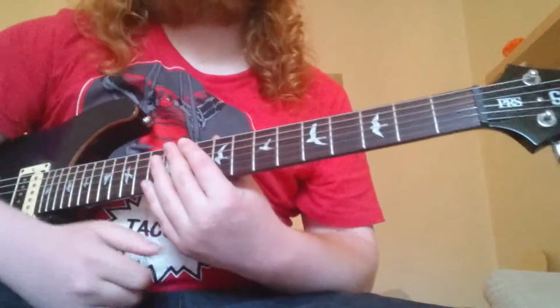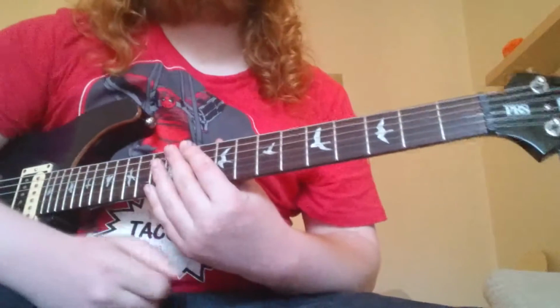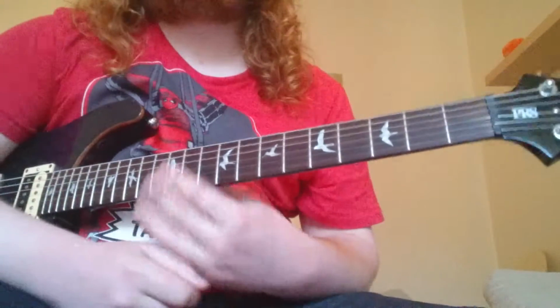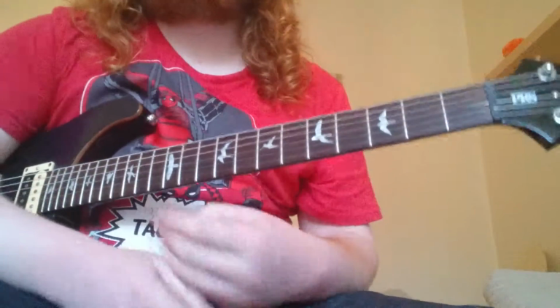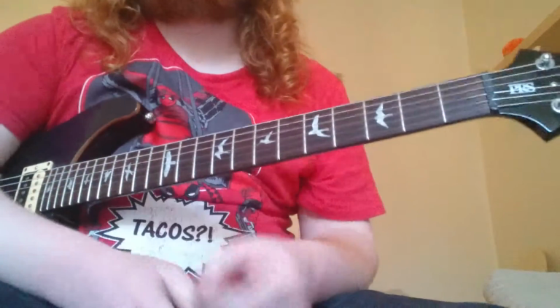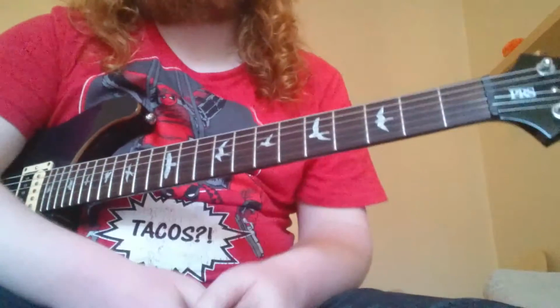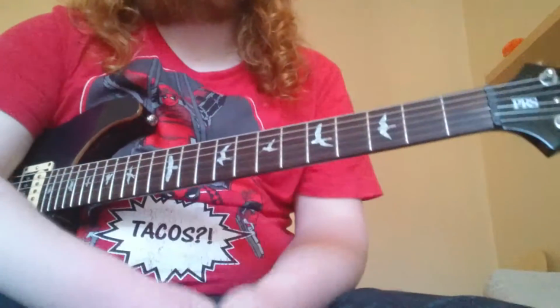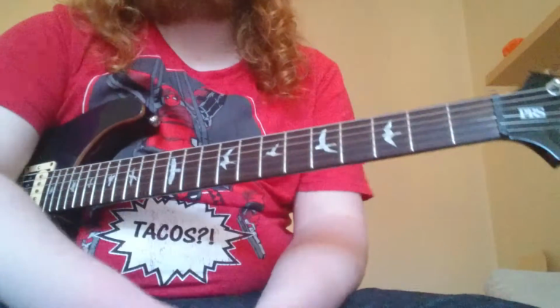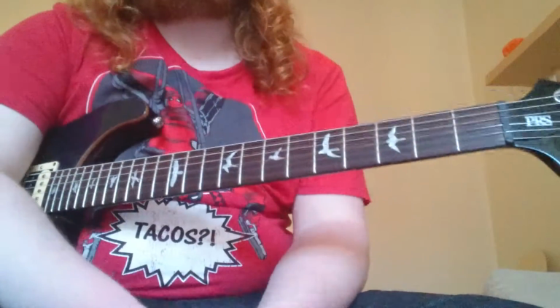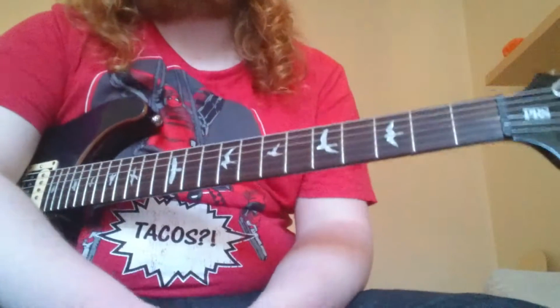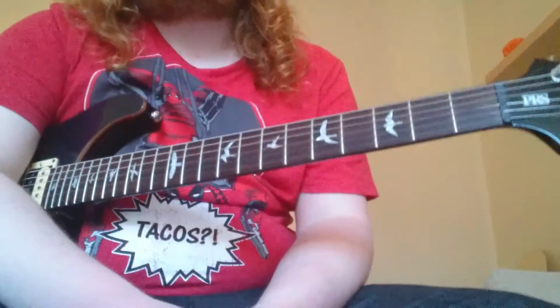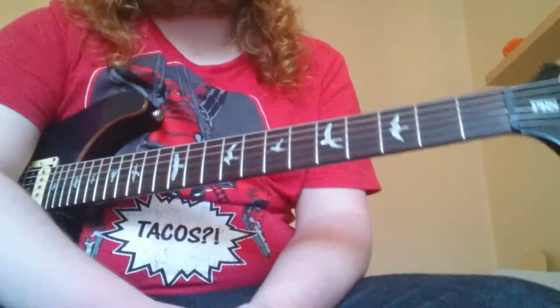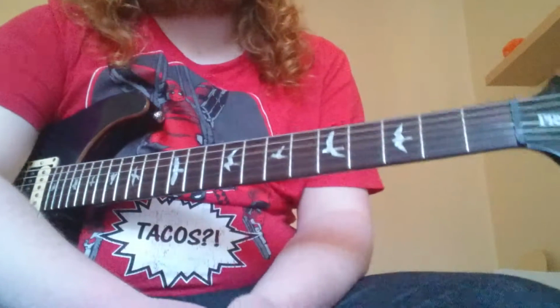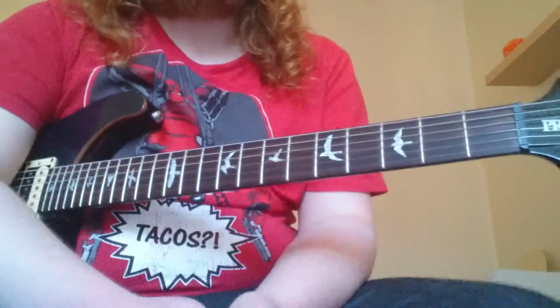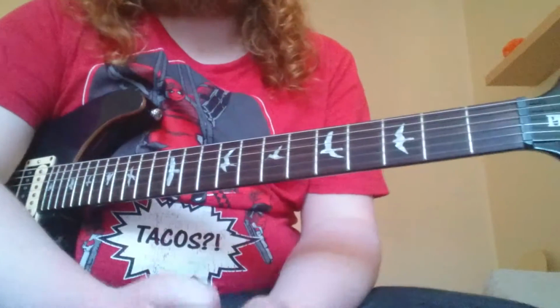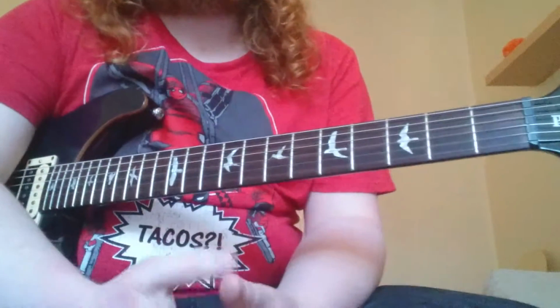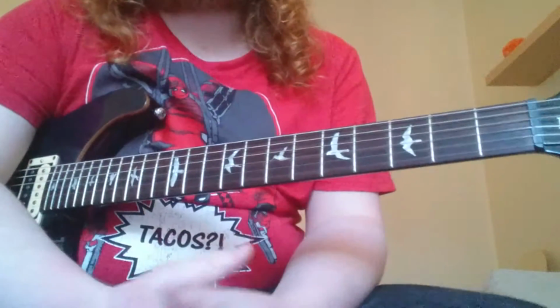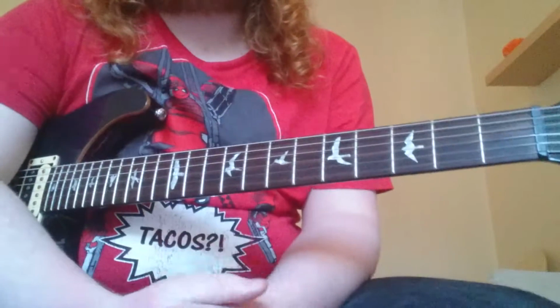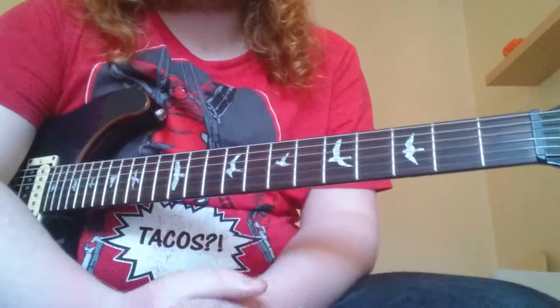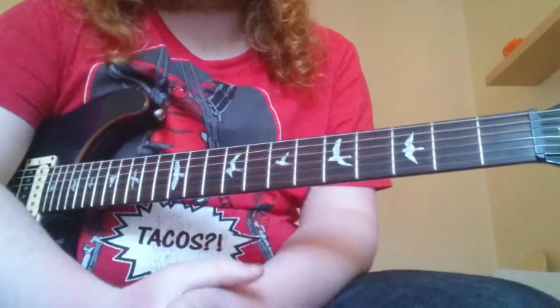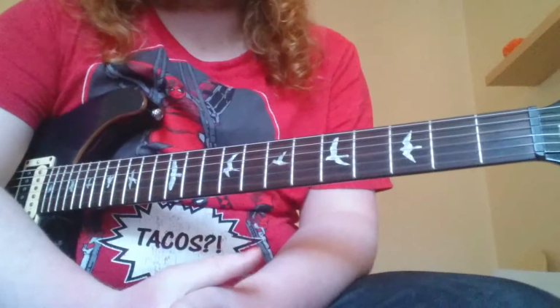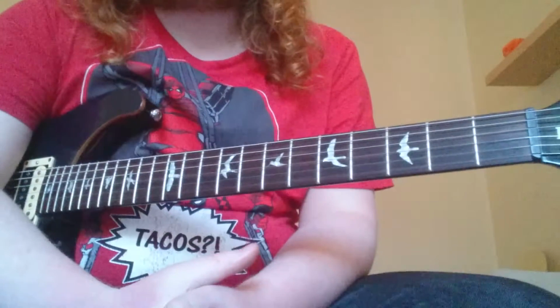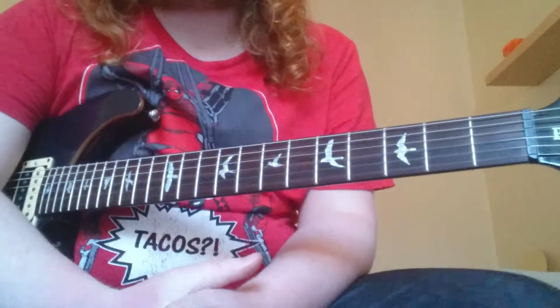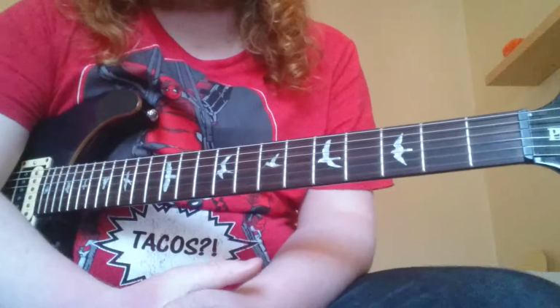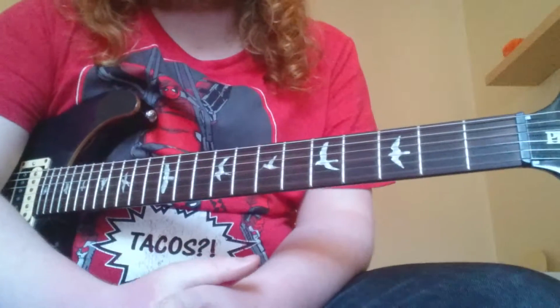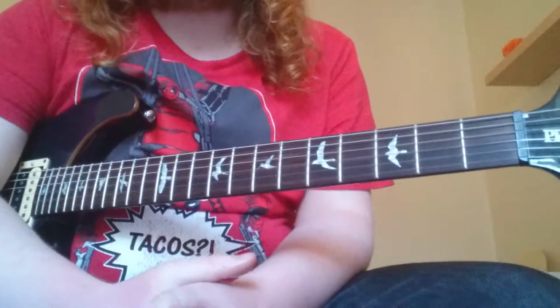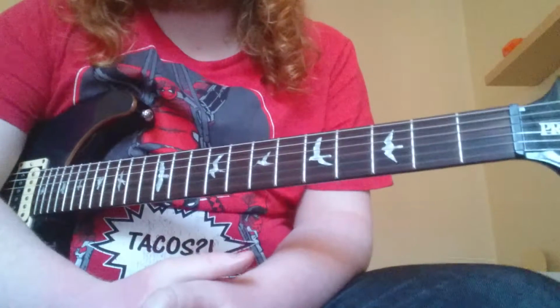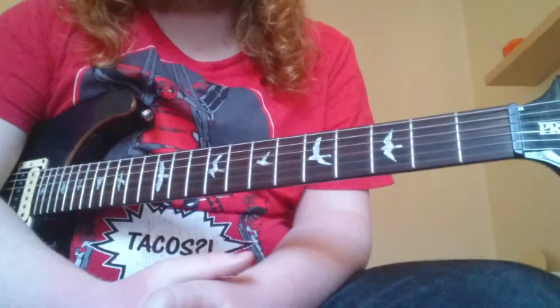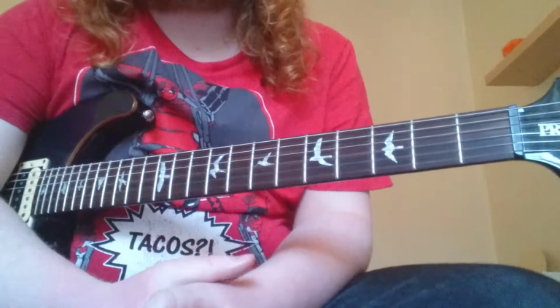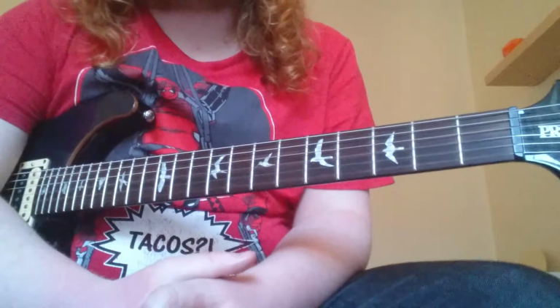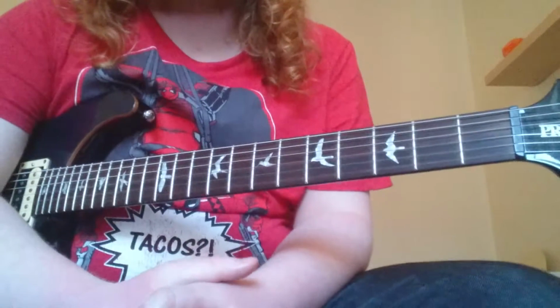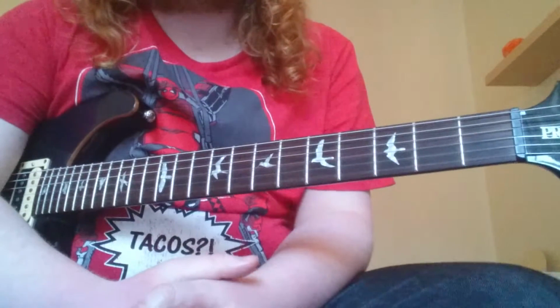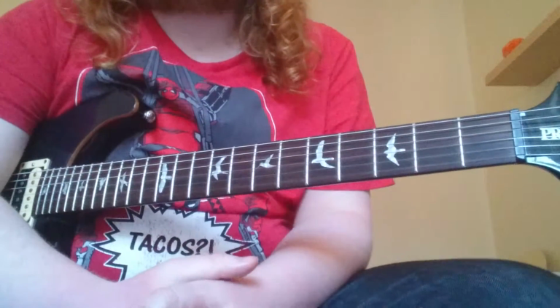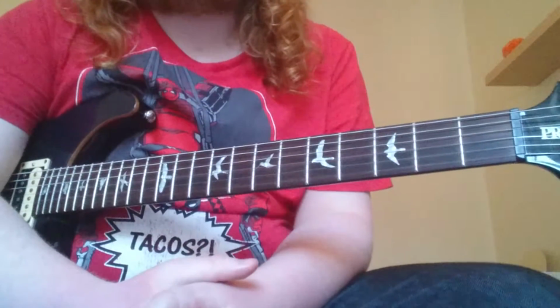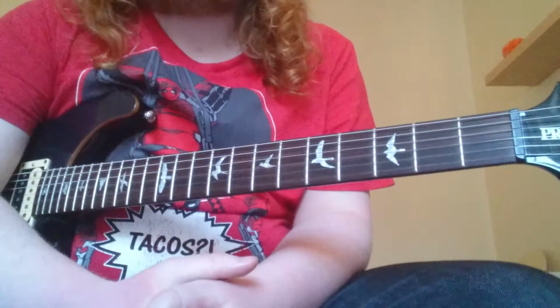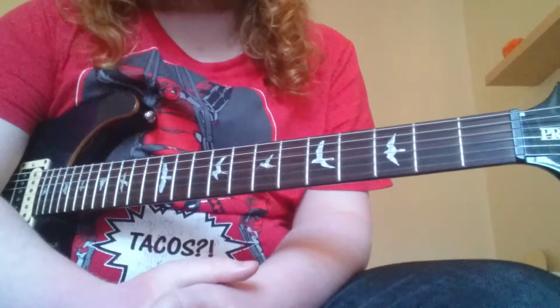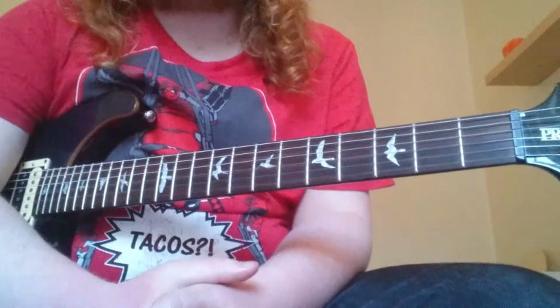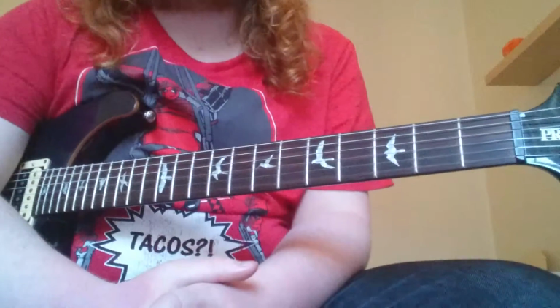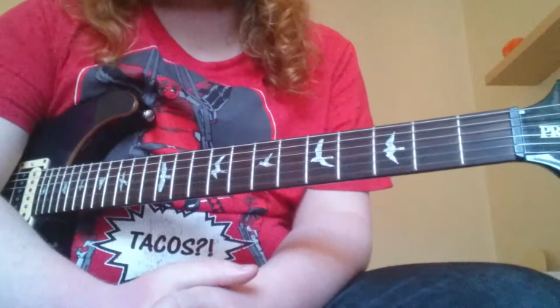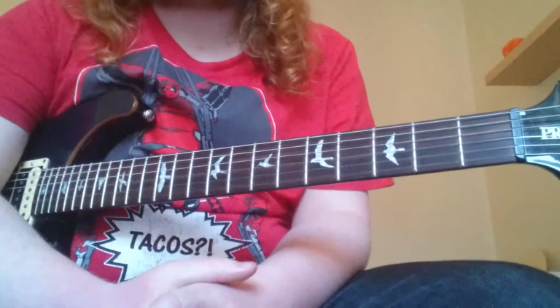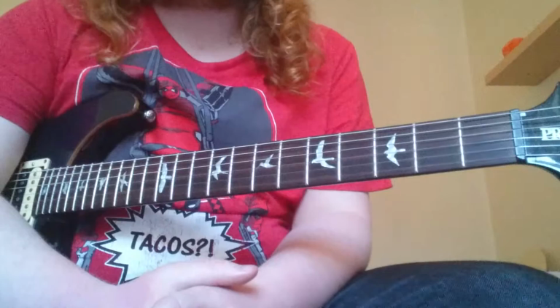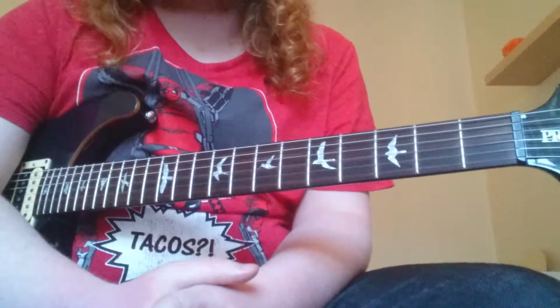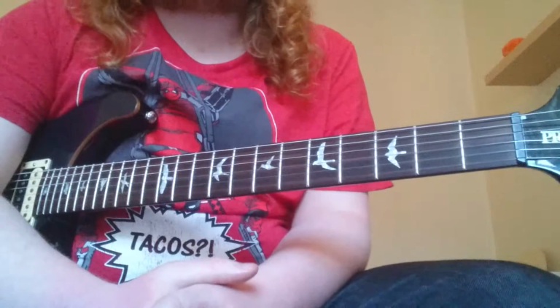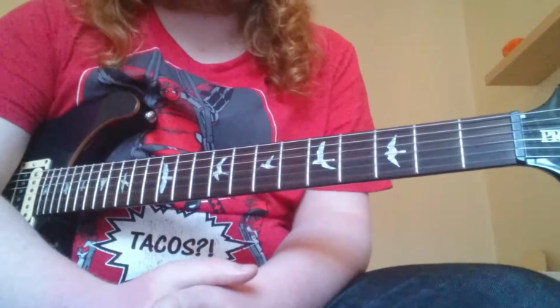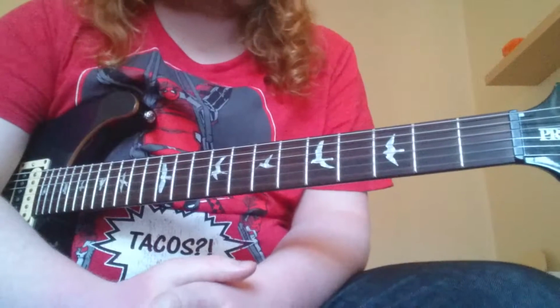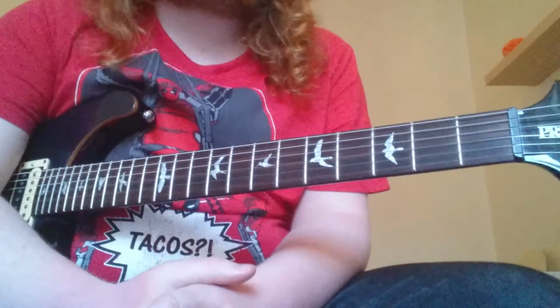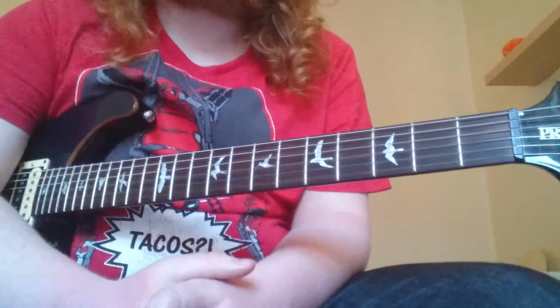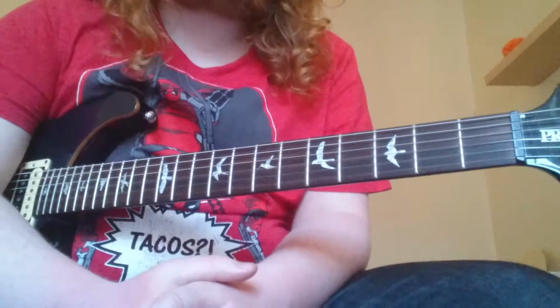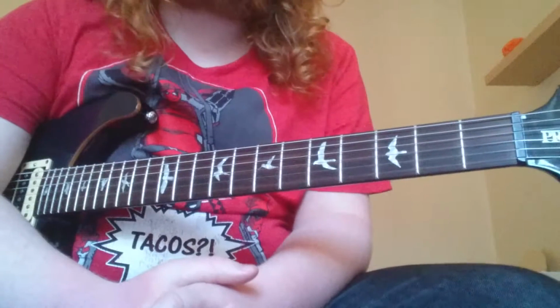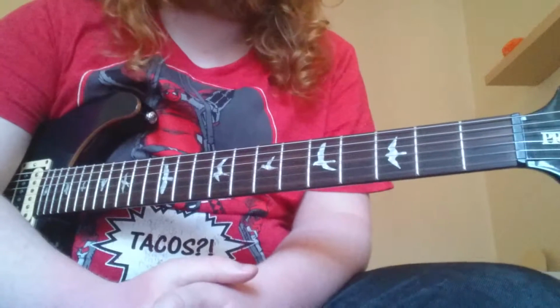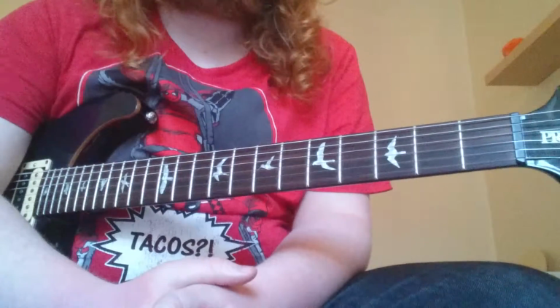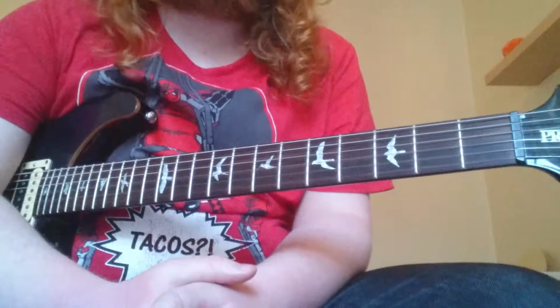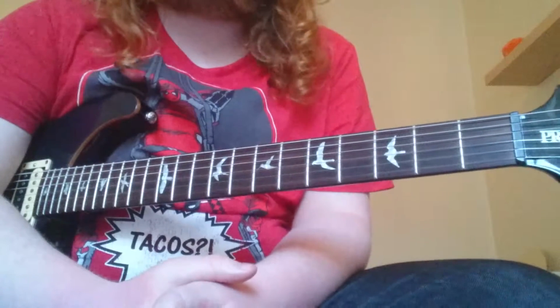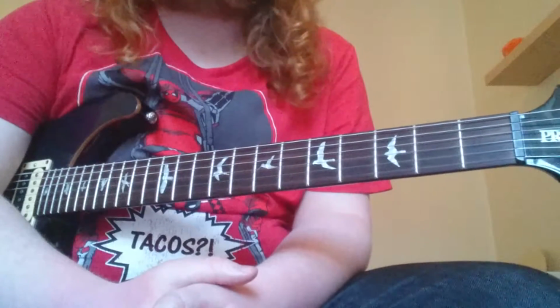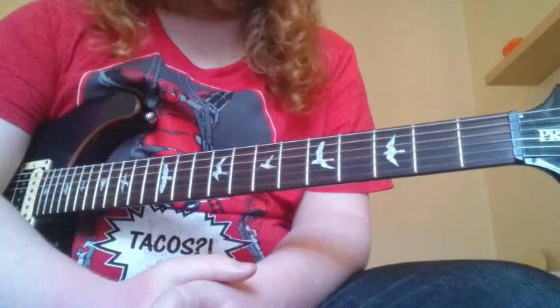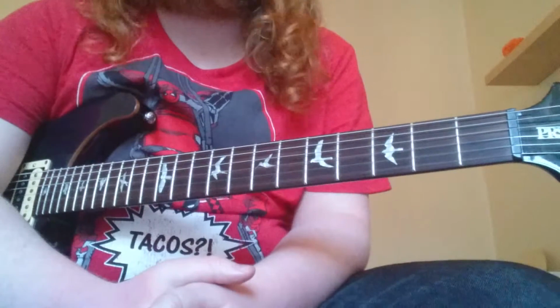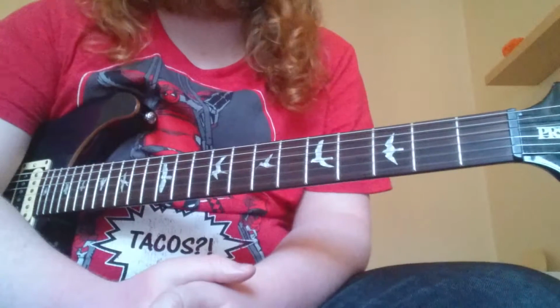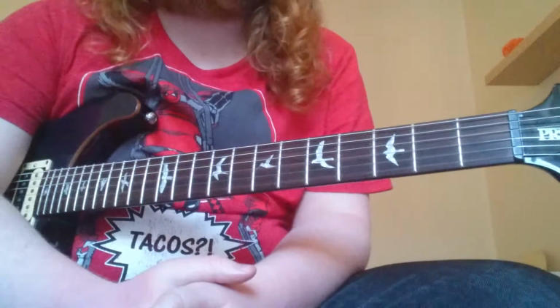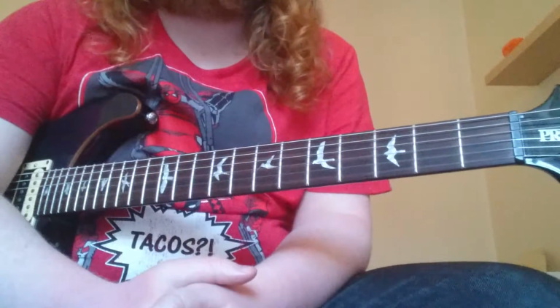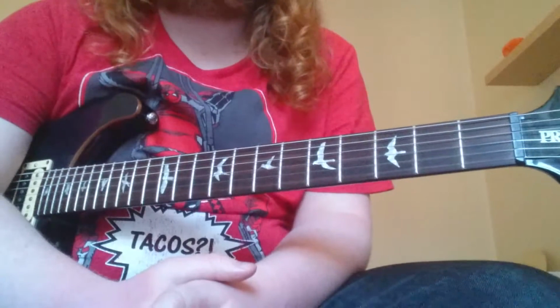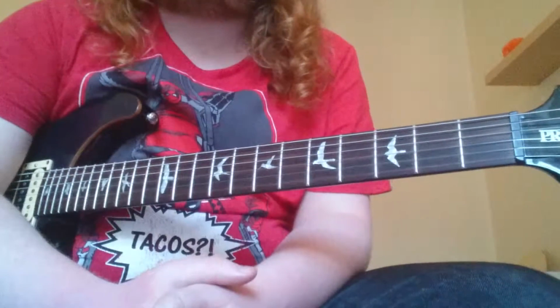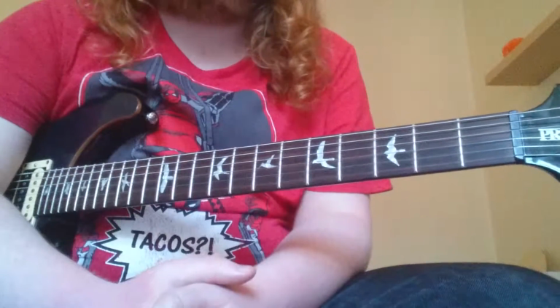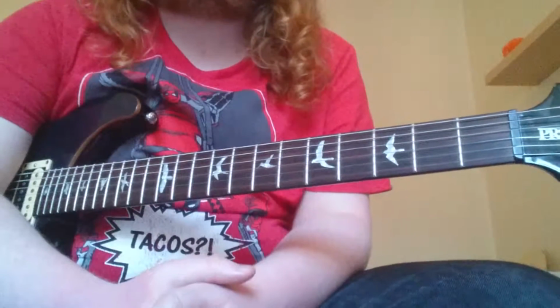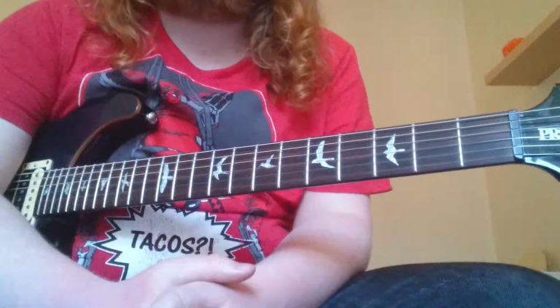Hello, my name is Ian Scott and I'm here to go over the style of slide guitar with an emphasis on the technique of damping.